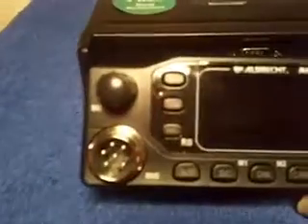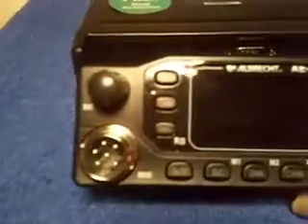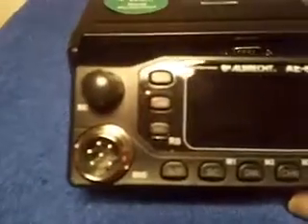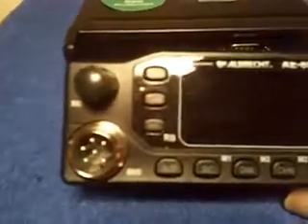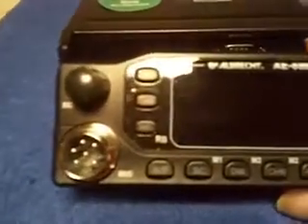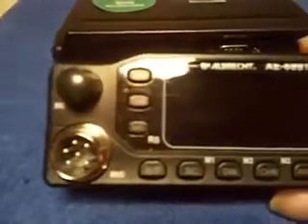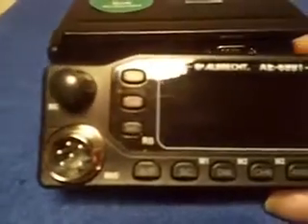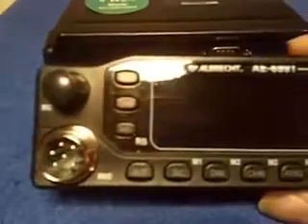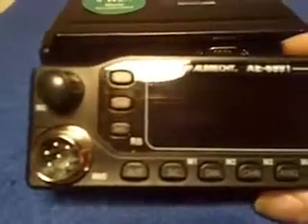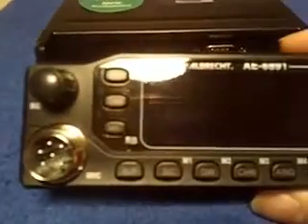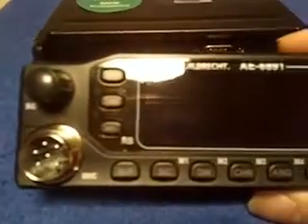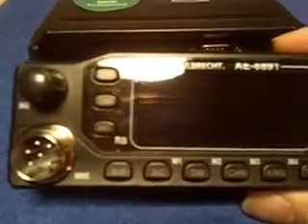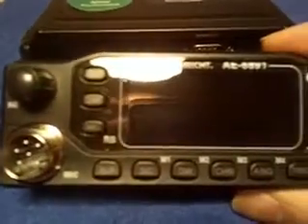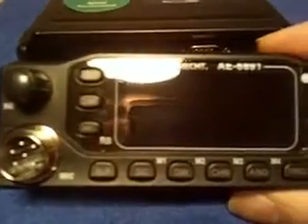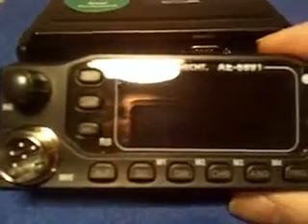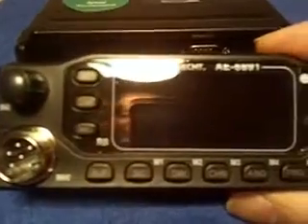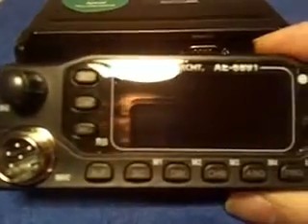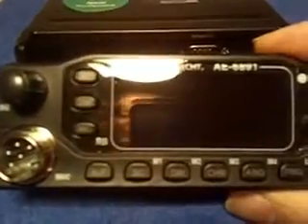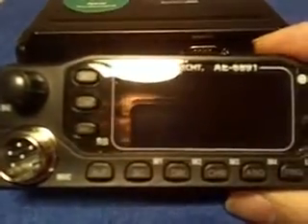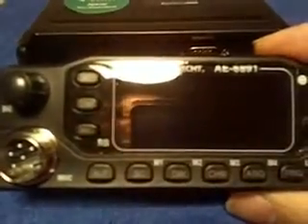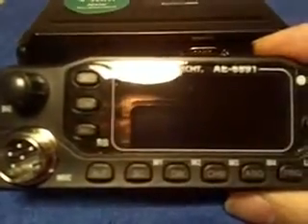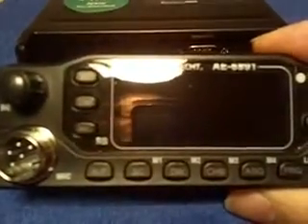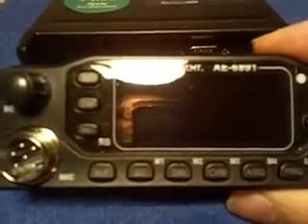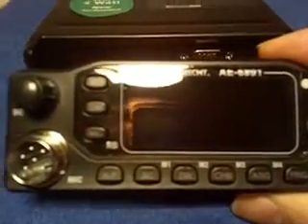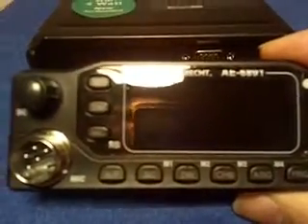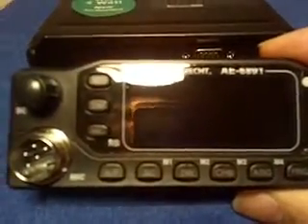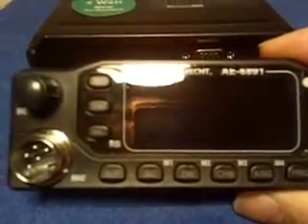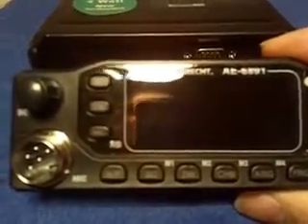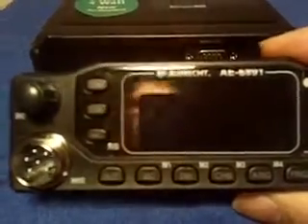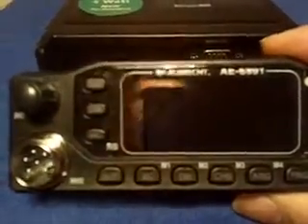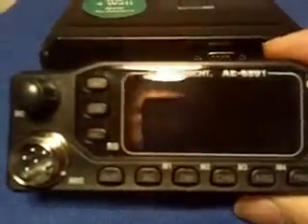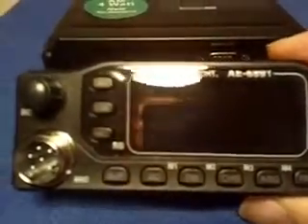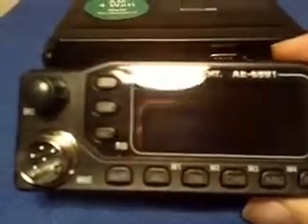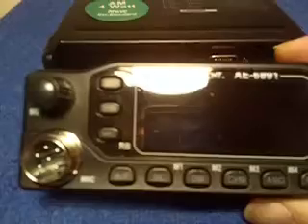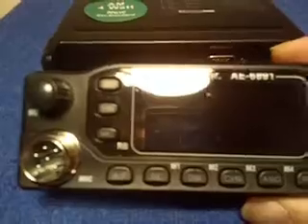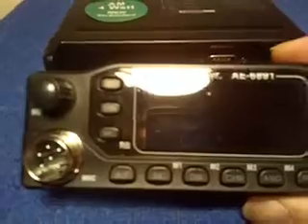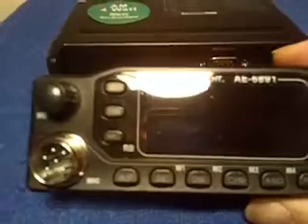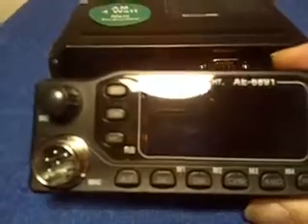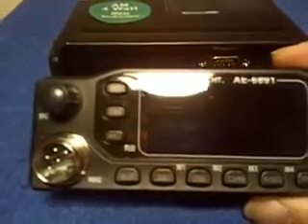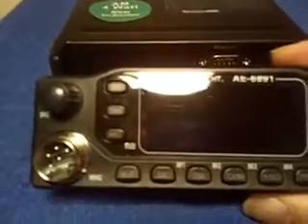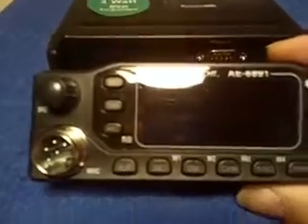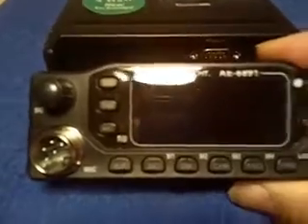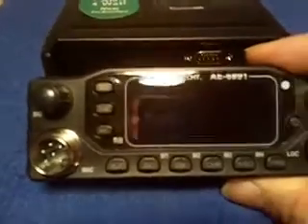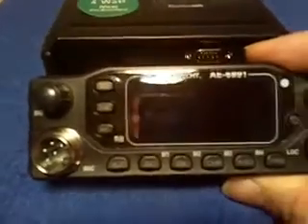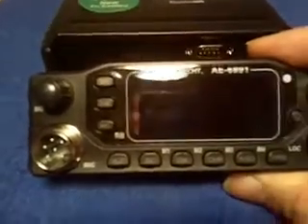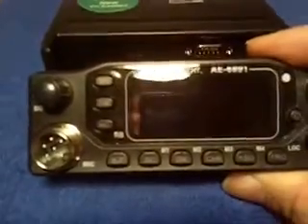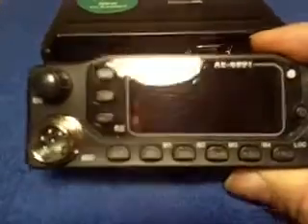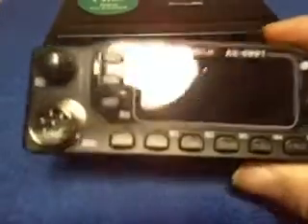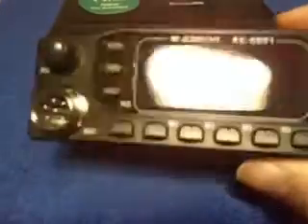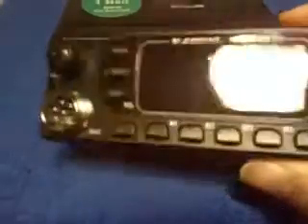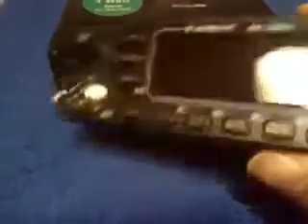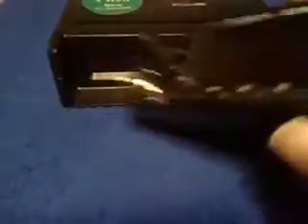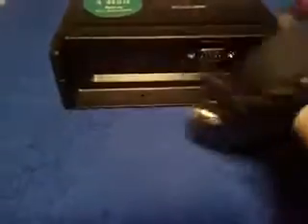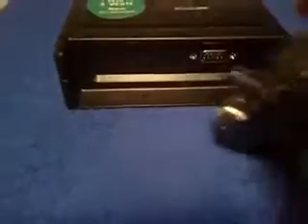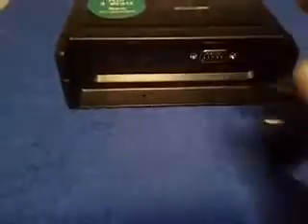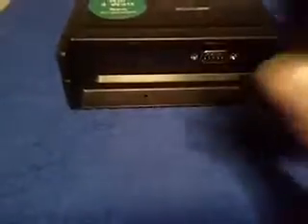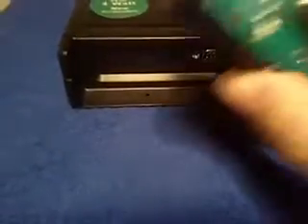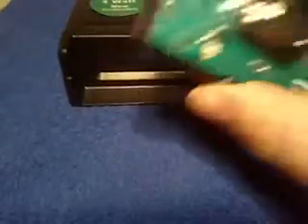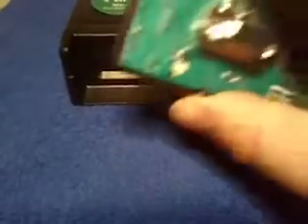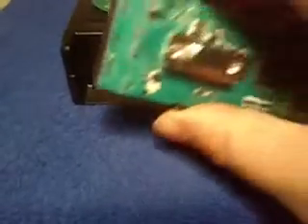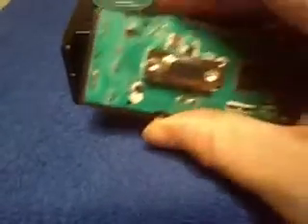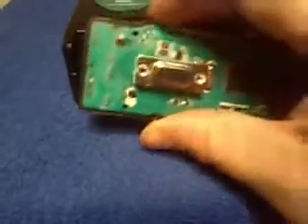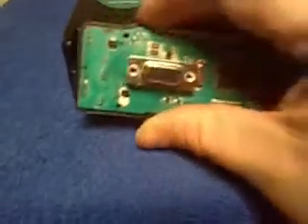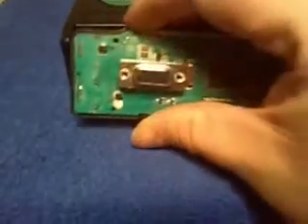Detachable face here, as you also see. When you want export mode, you take the back cover off.